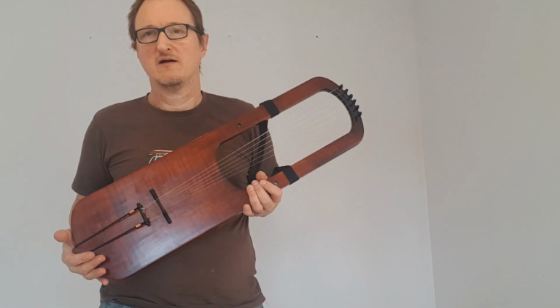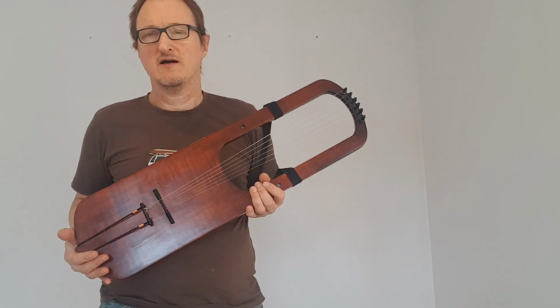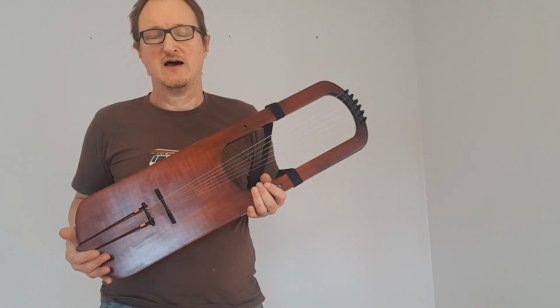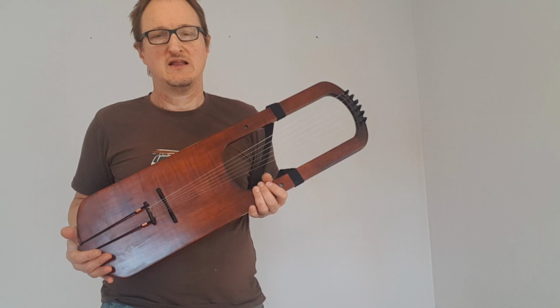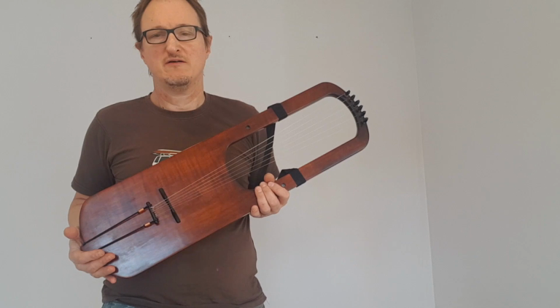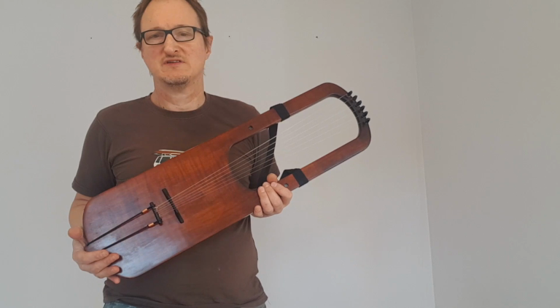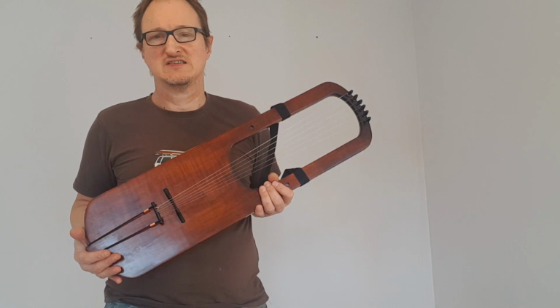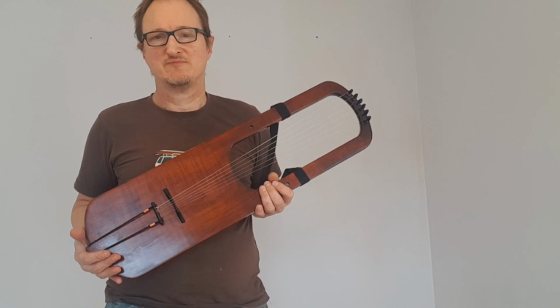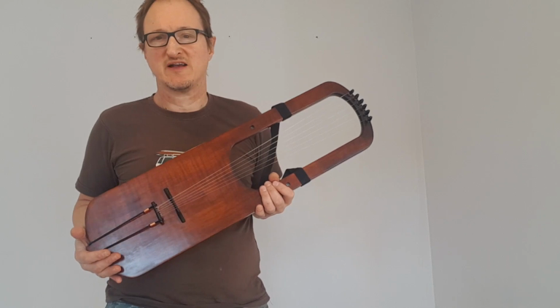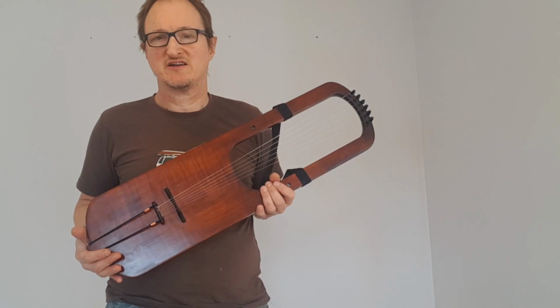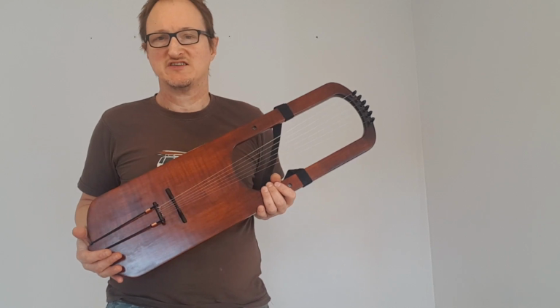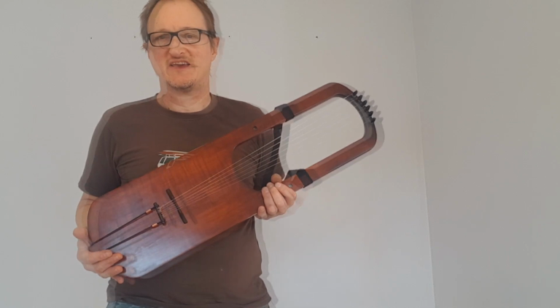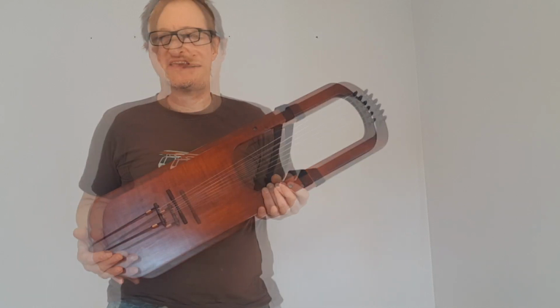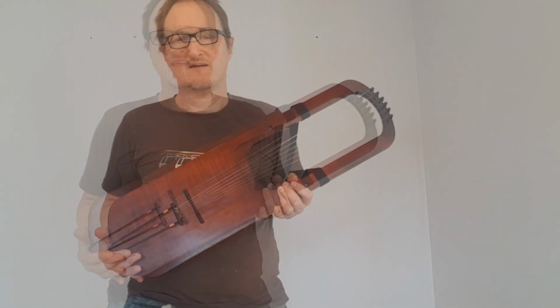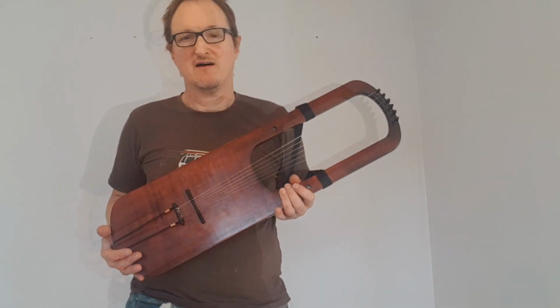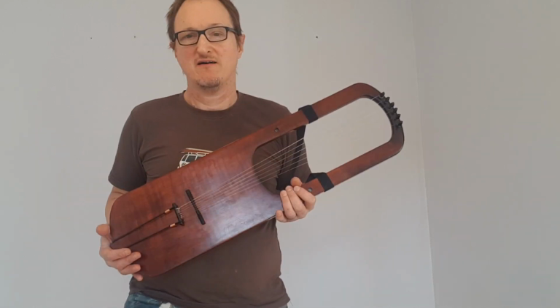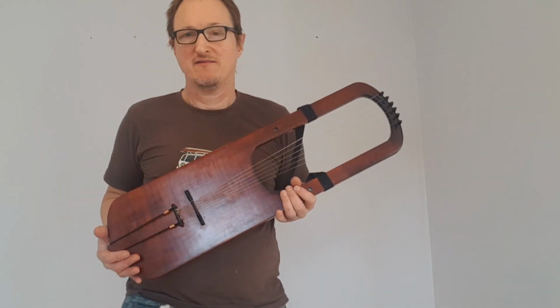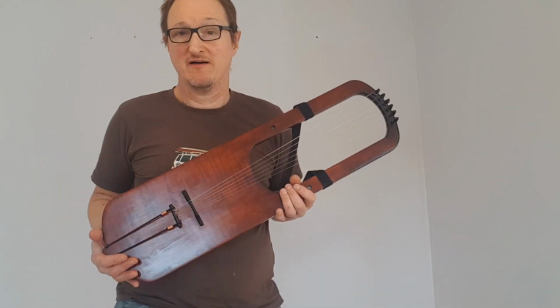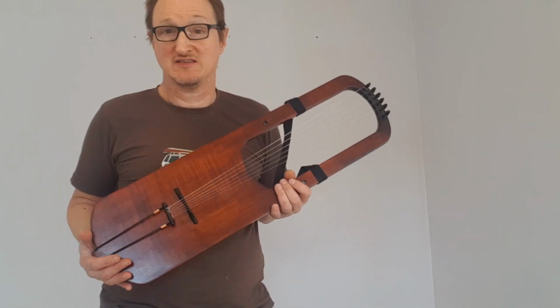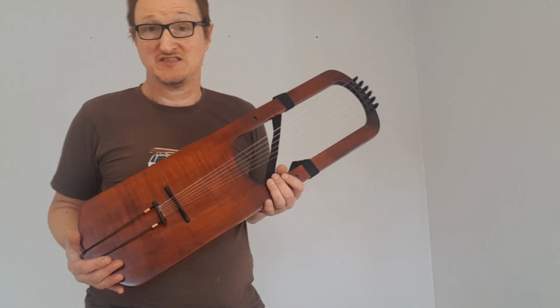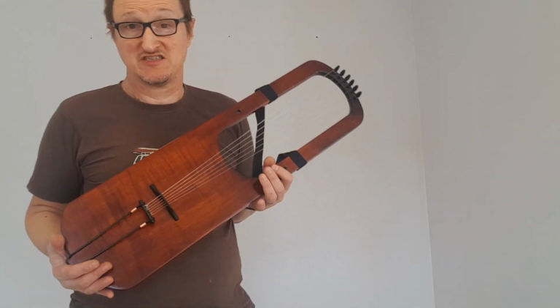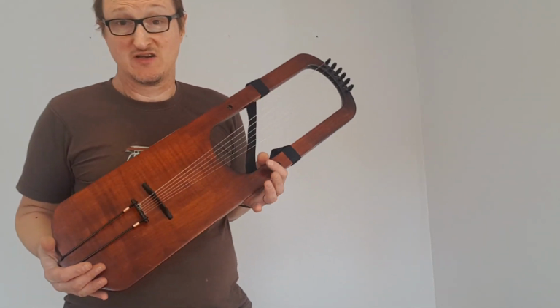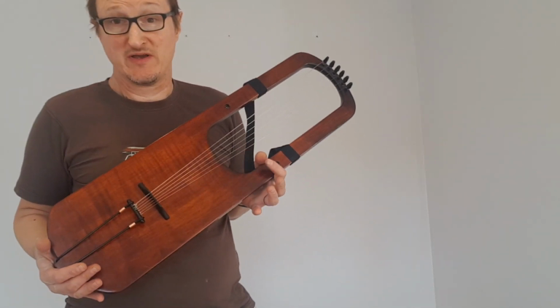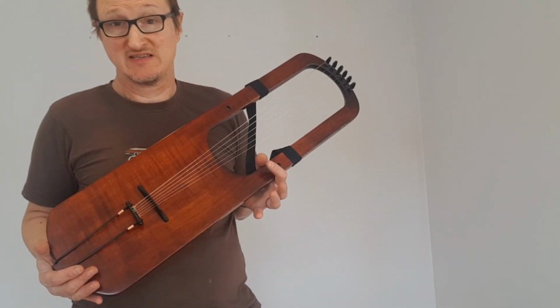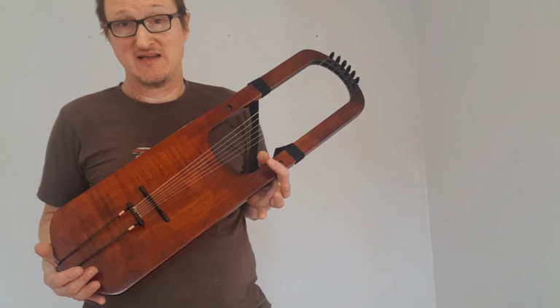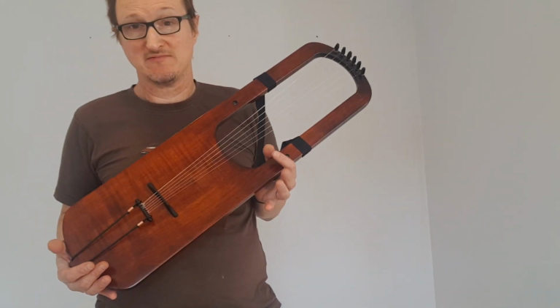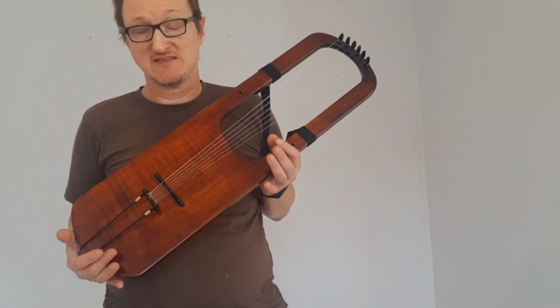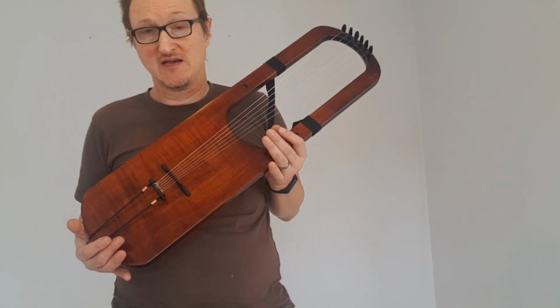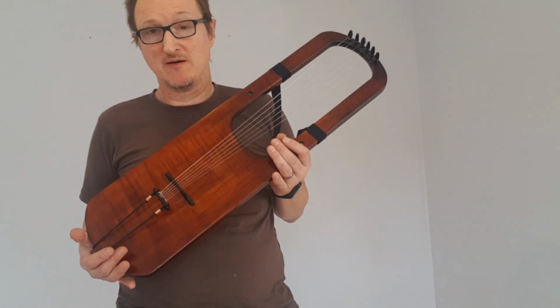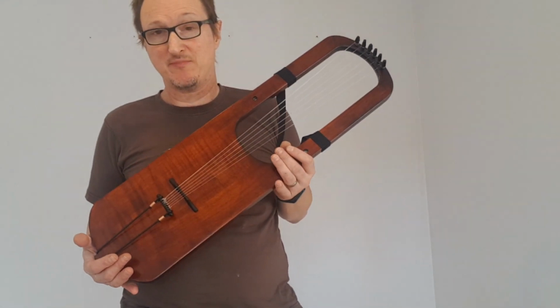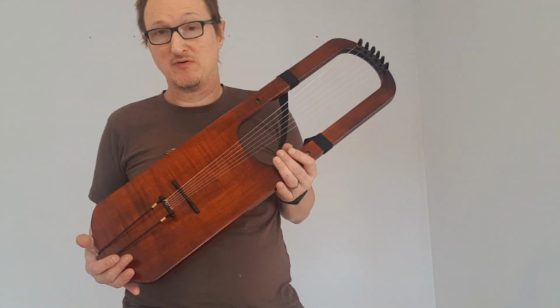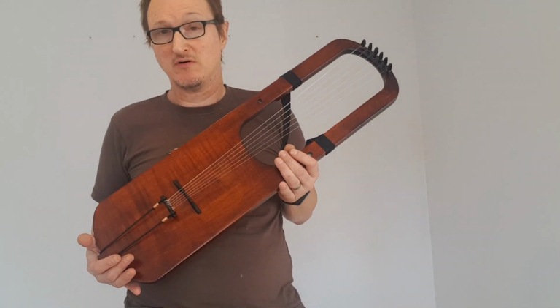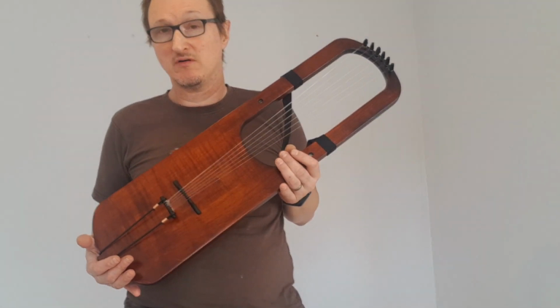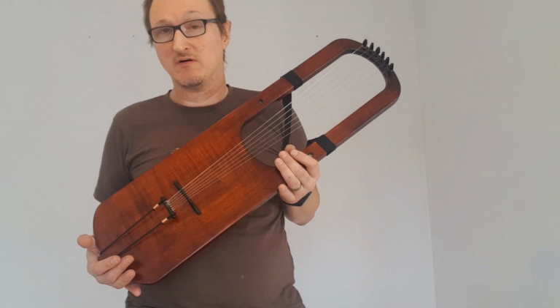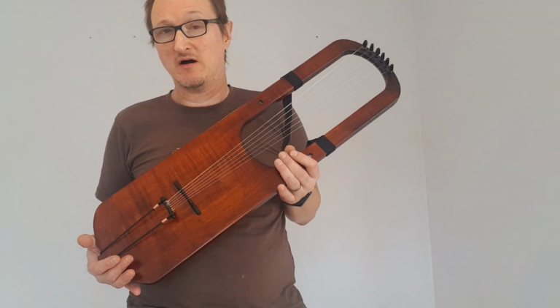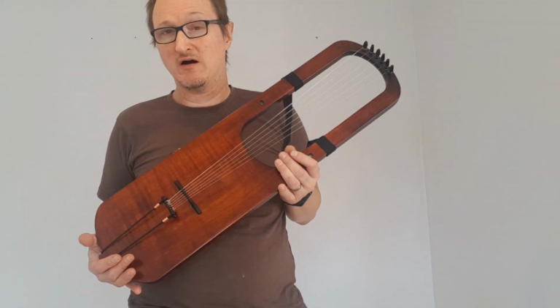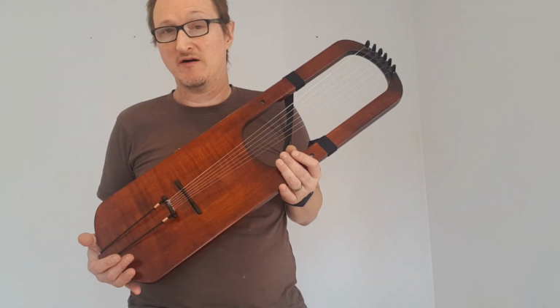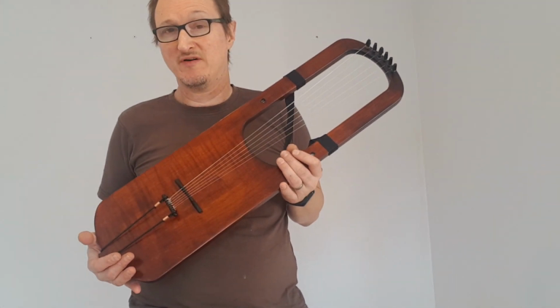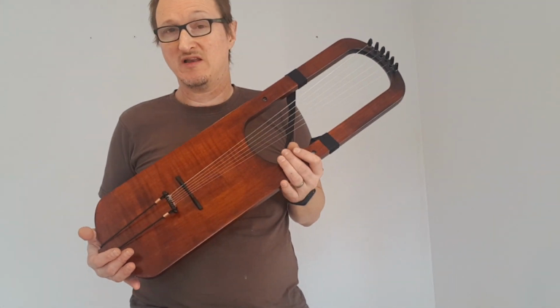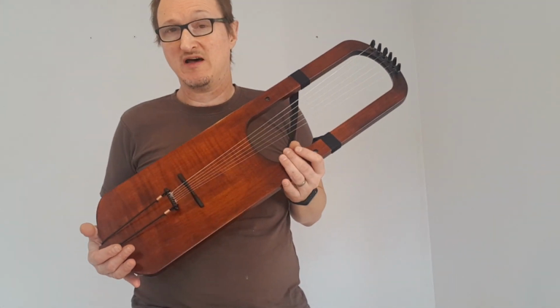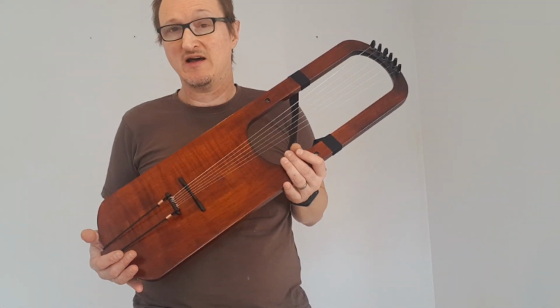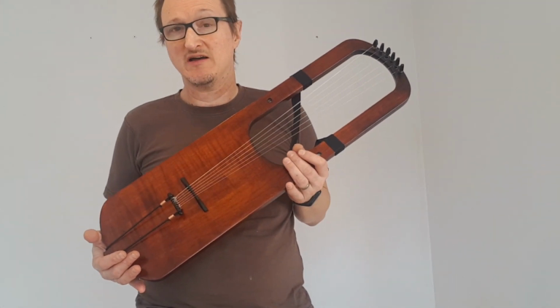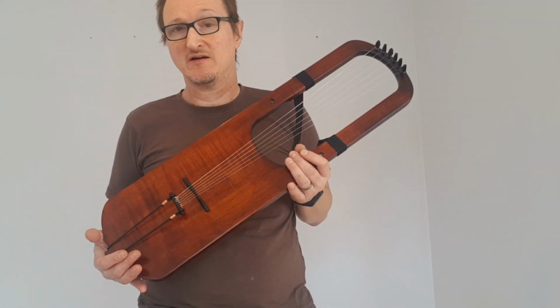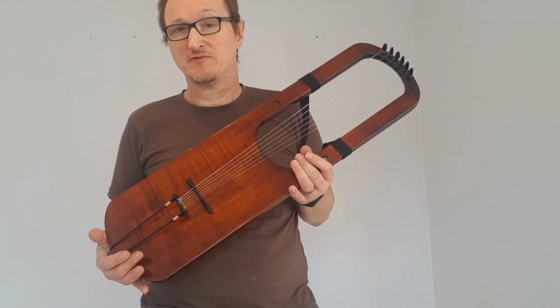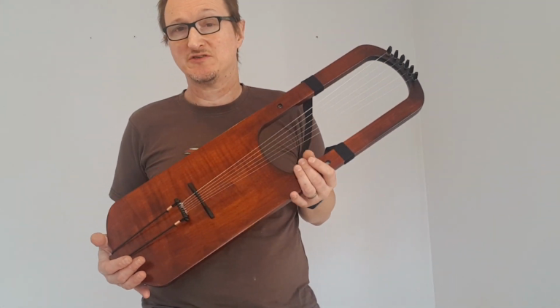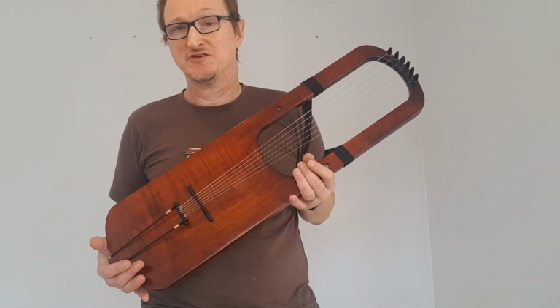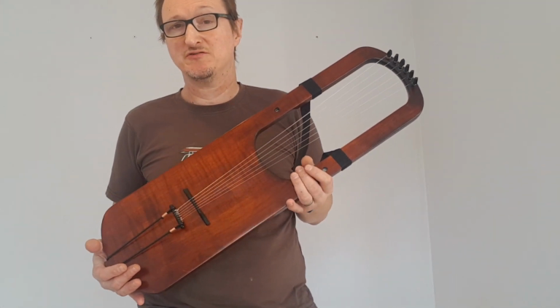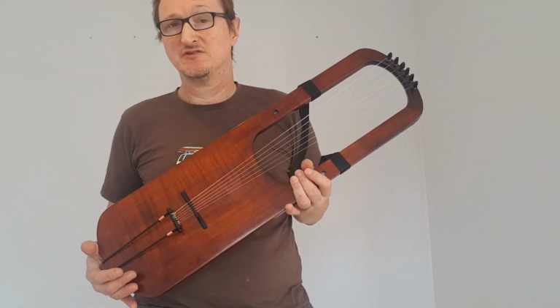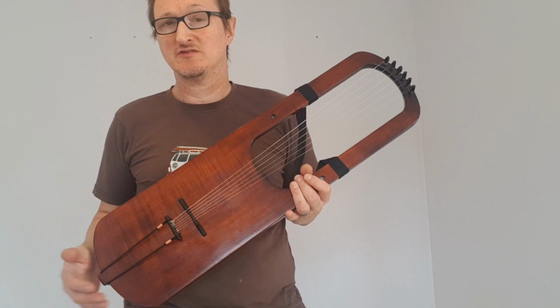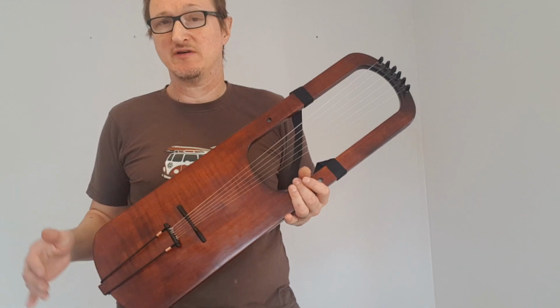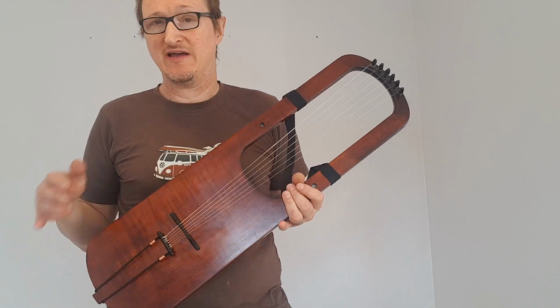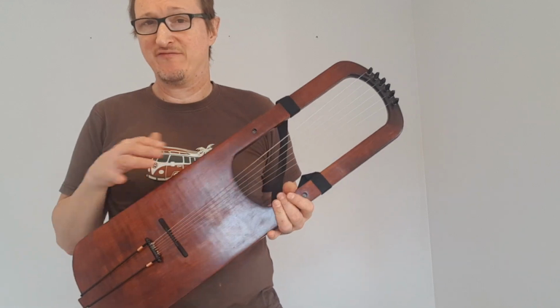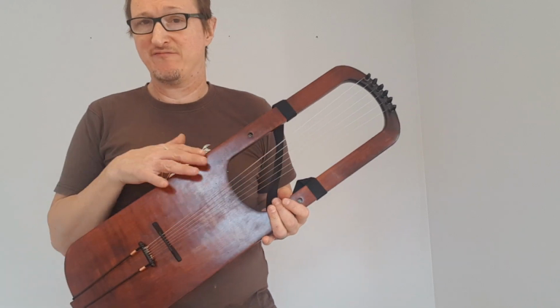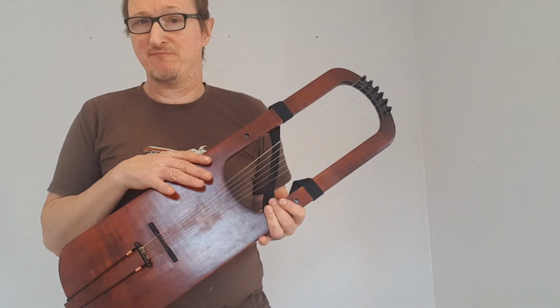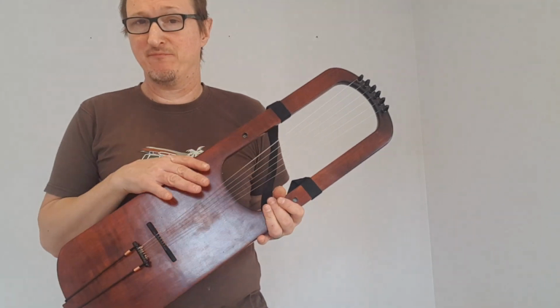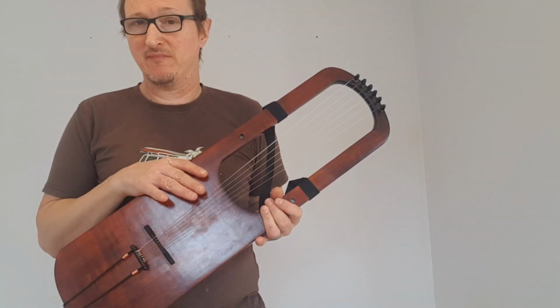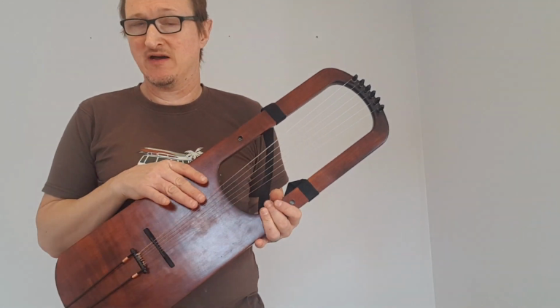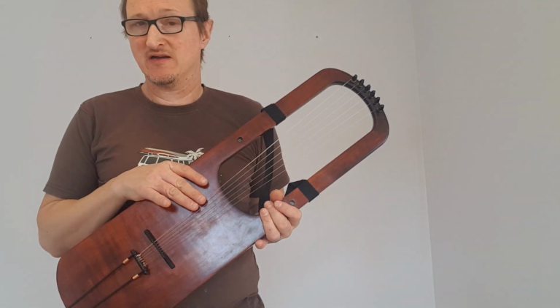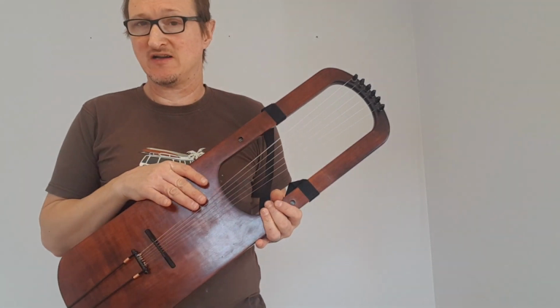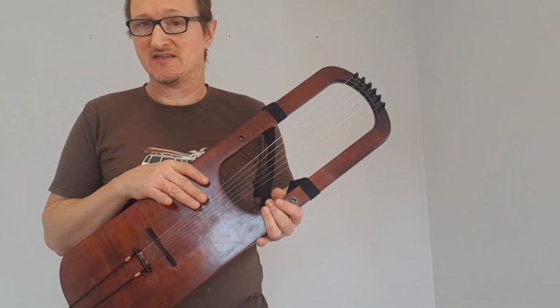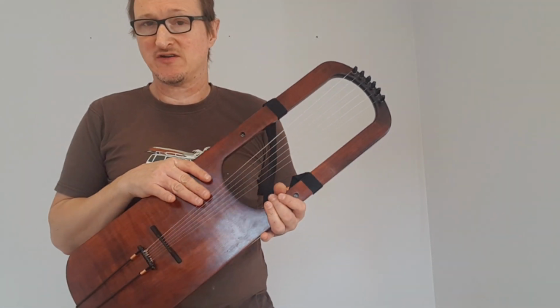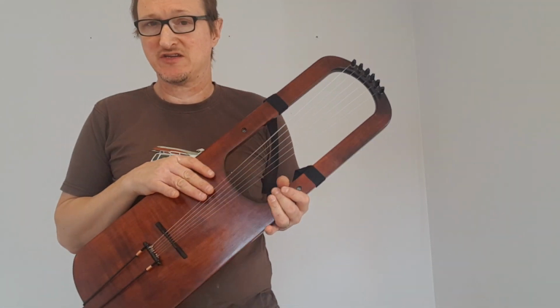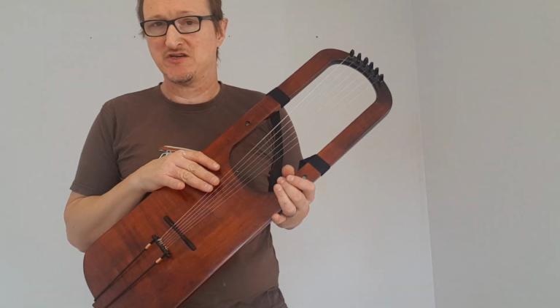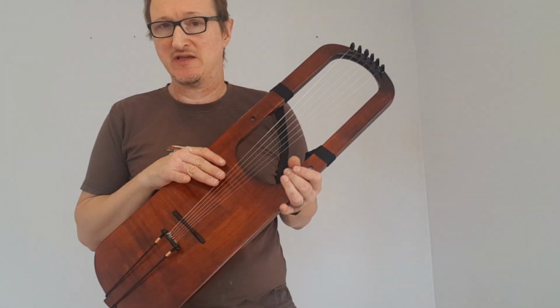Hello, this is Michael J. King. This is just a quick sound sample of the lyre tuned to F diatonic tuning.